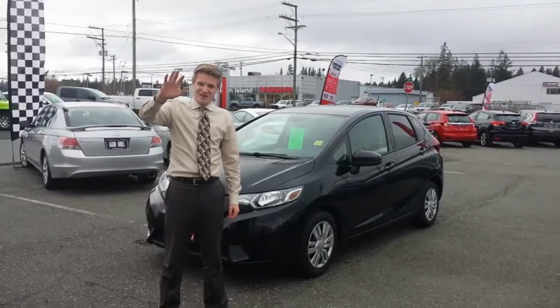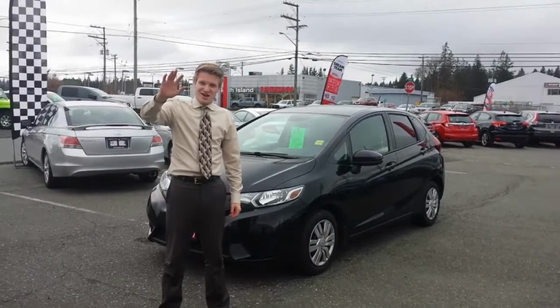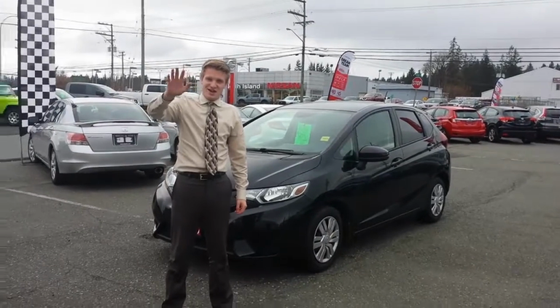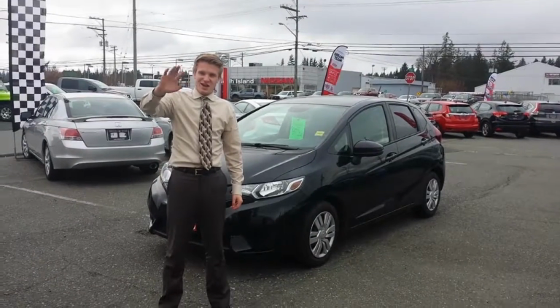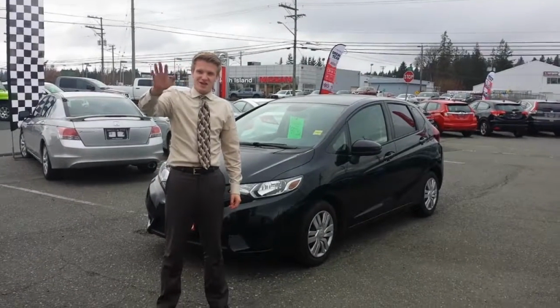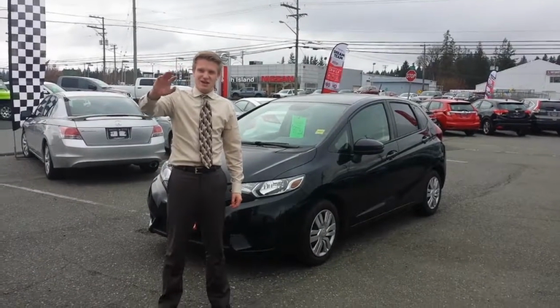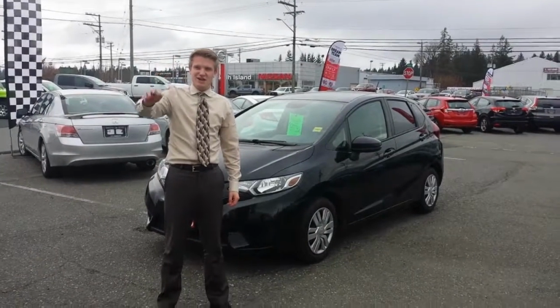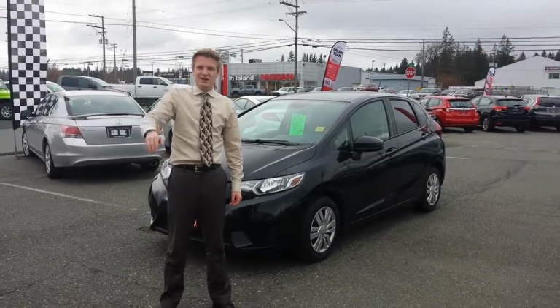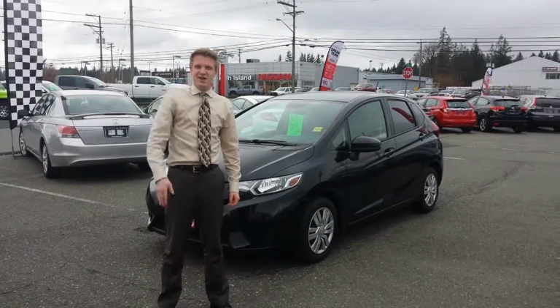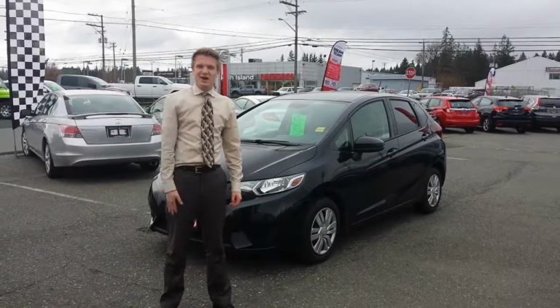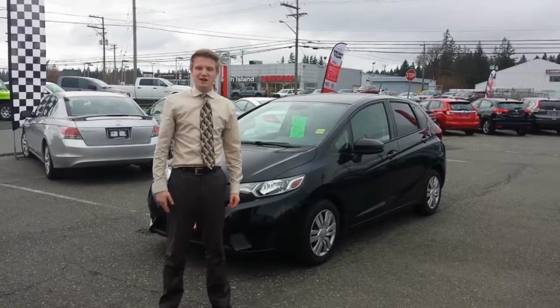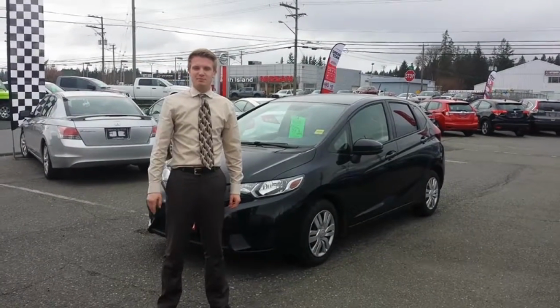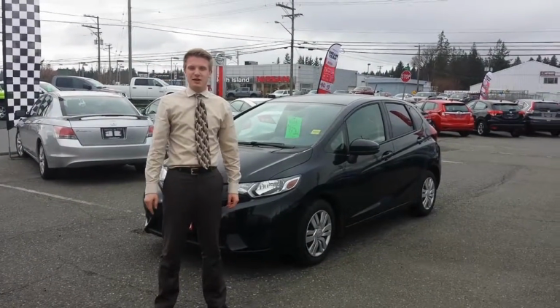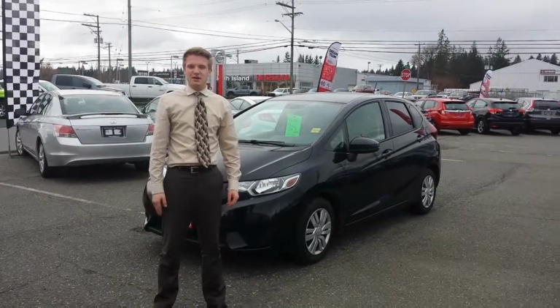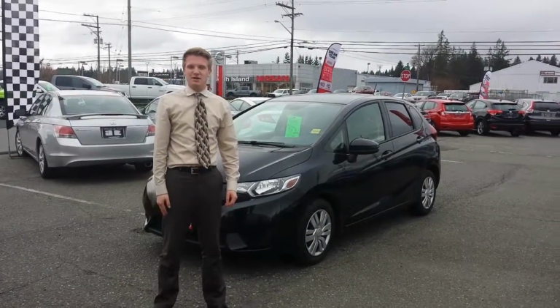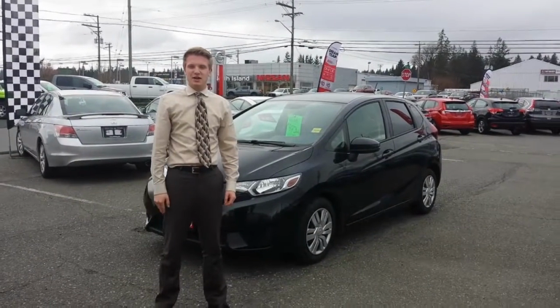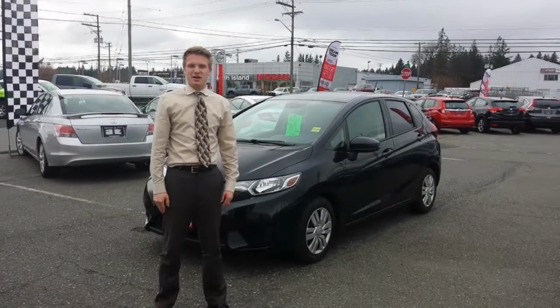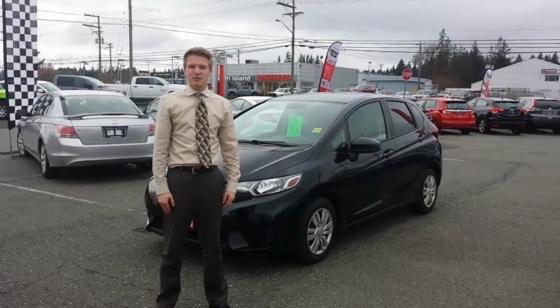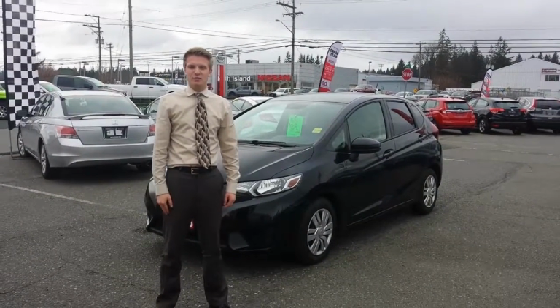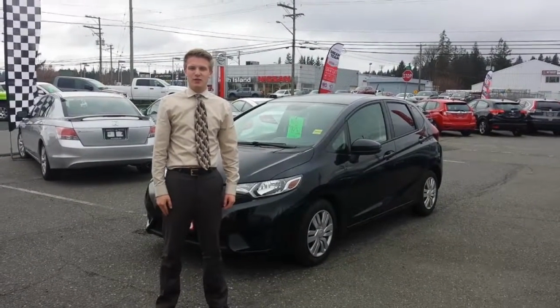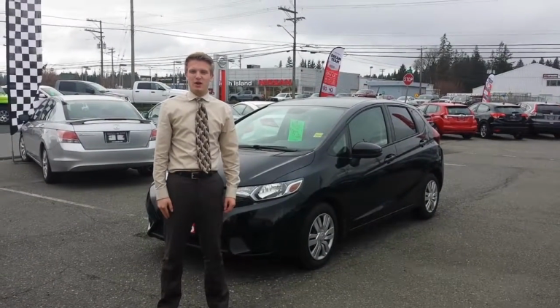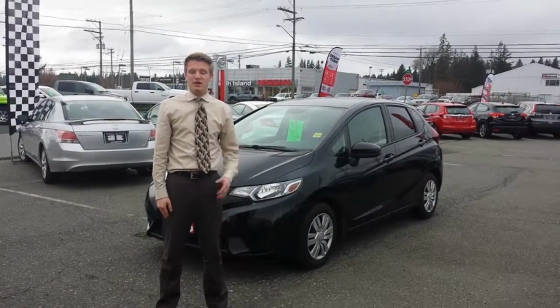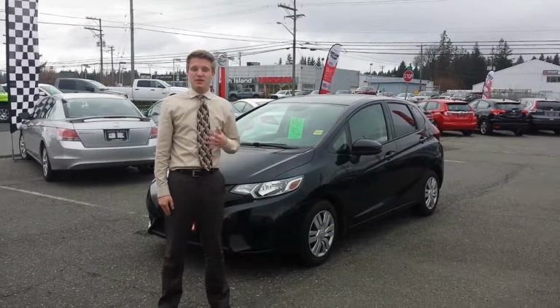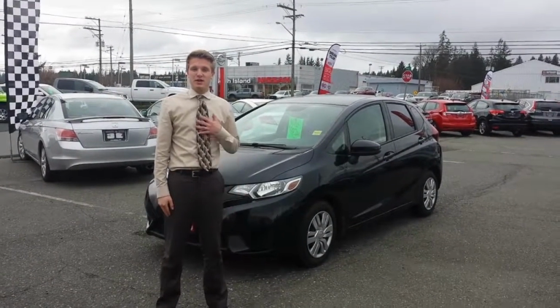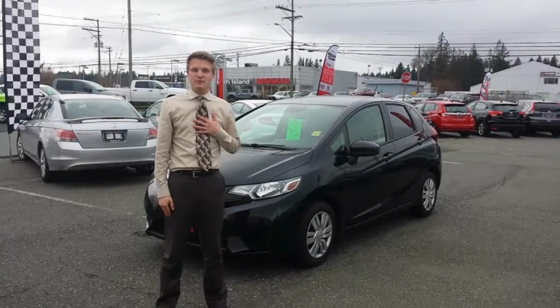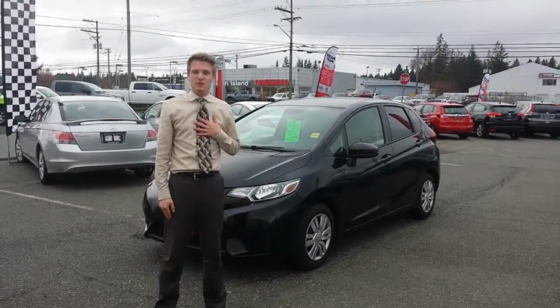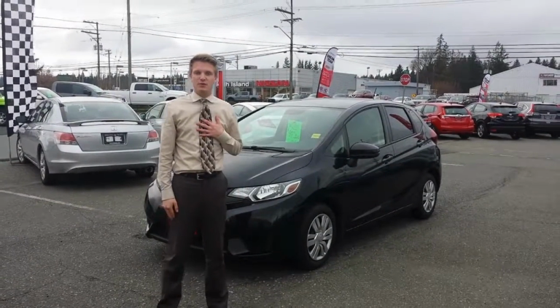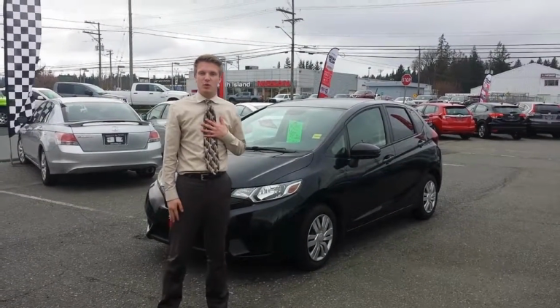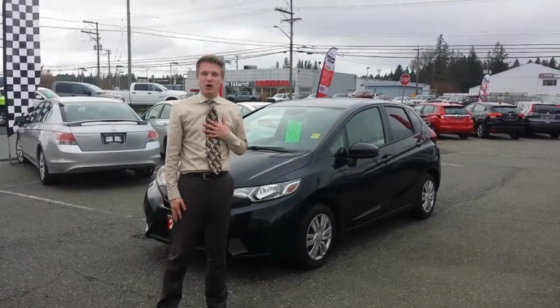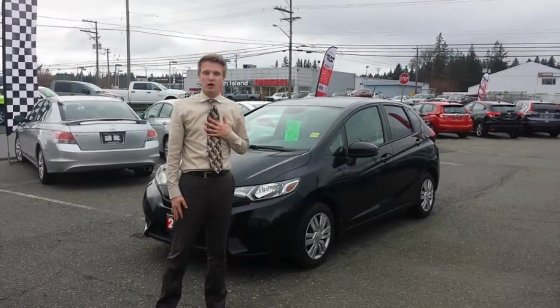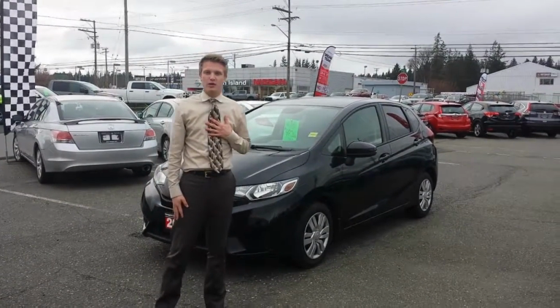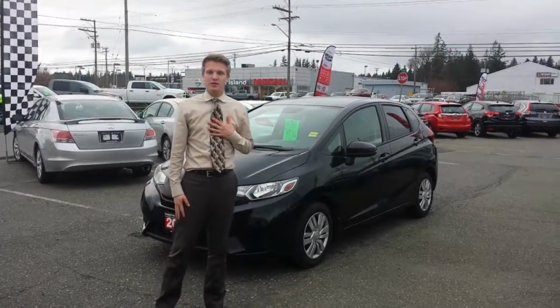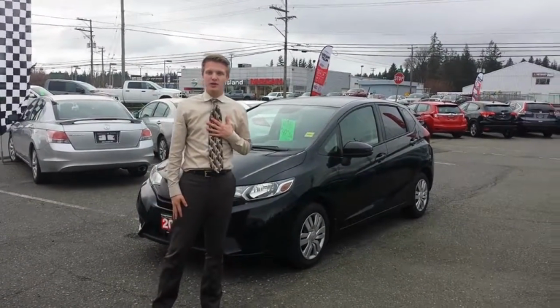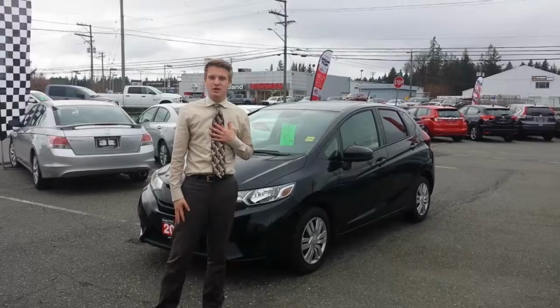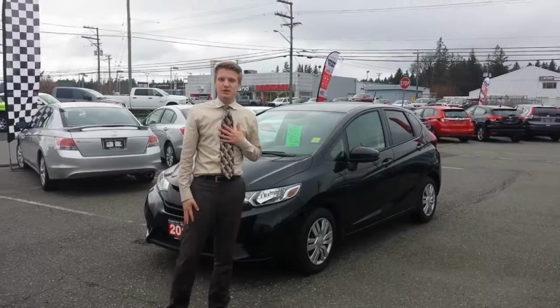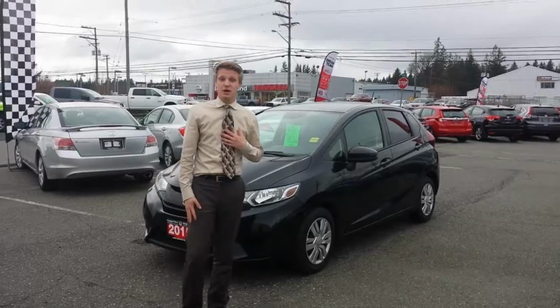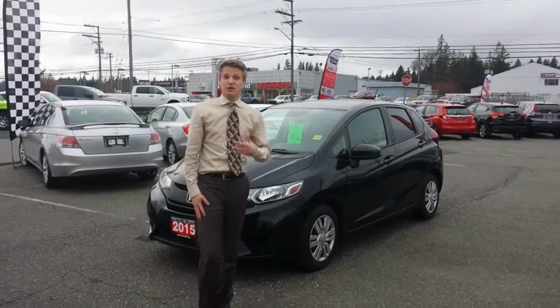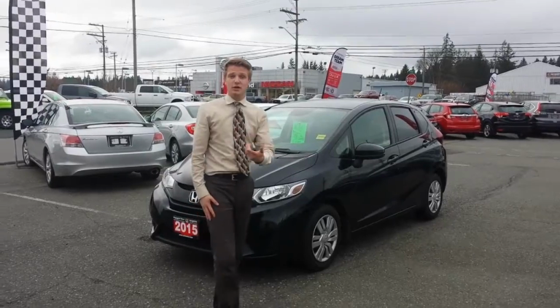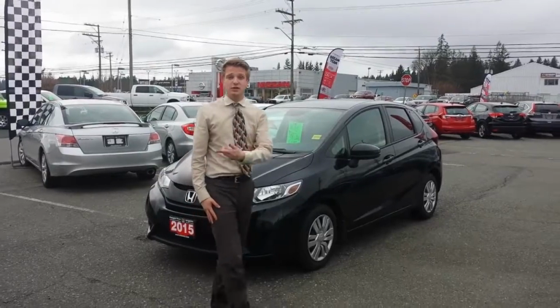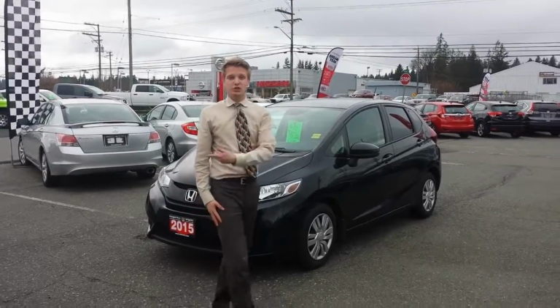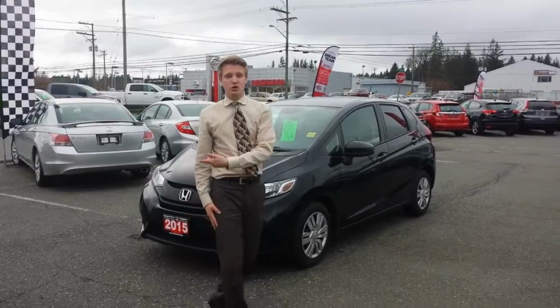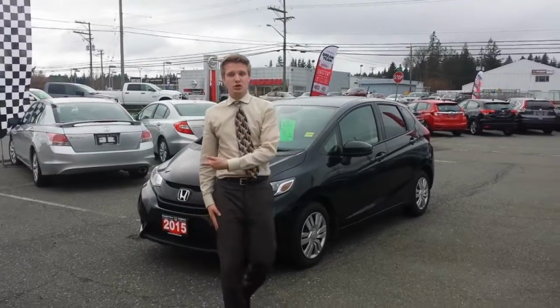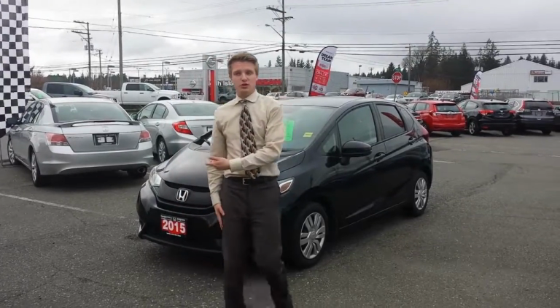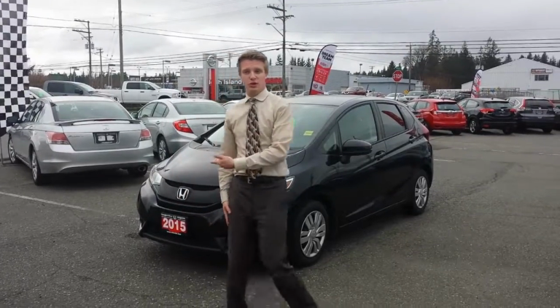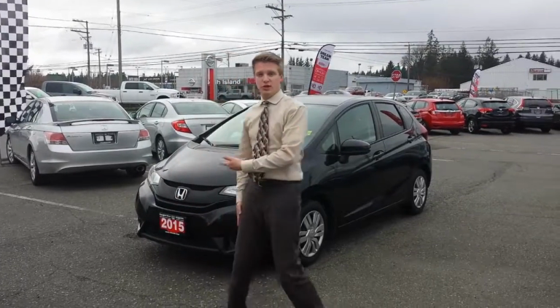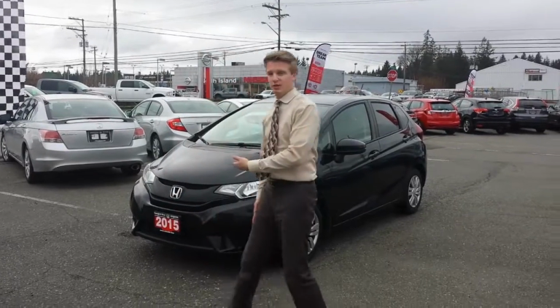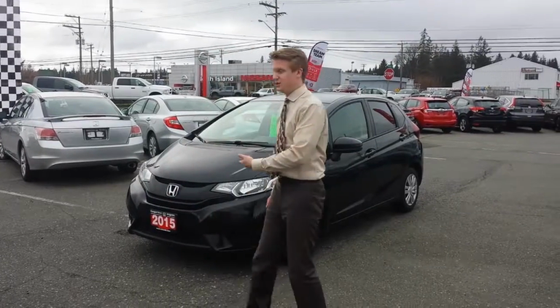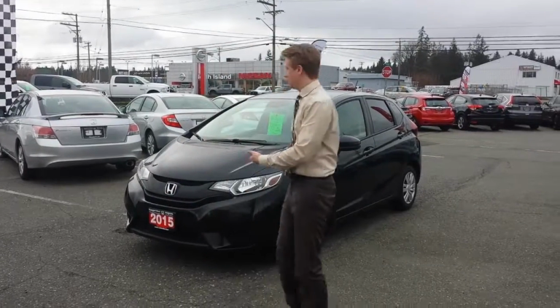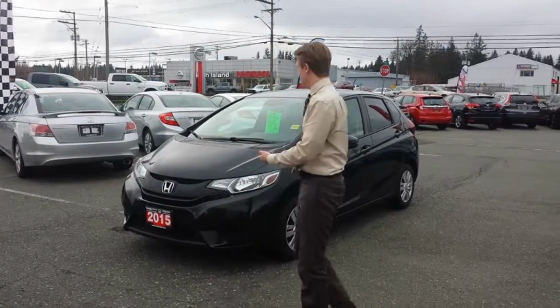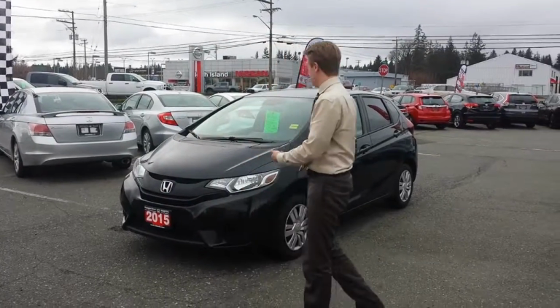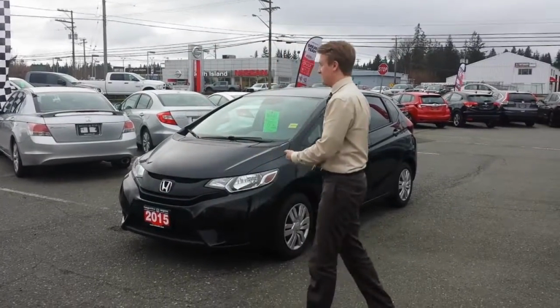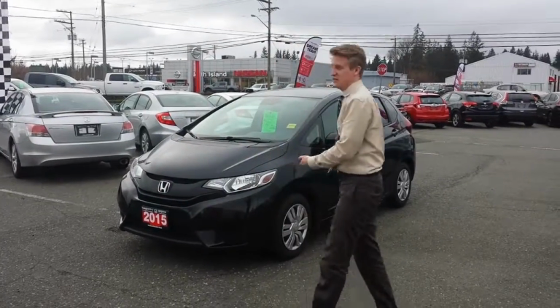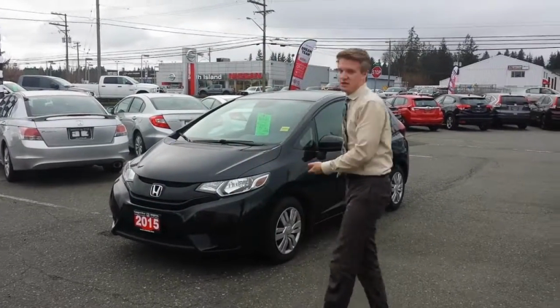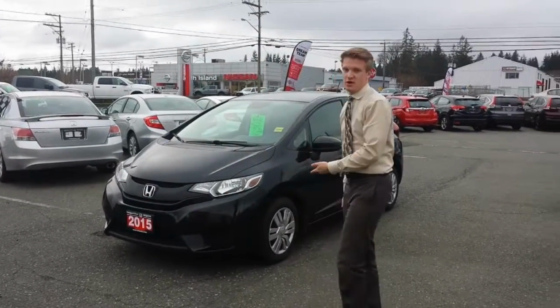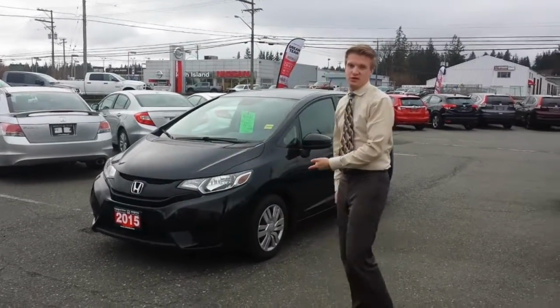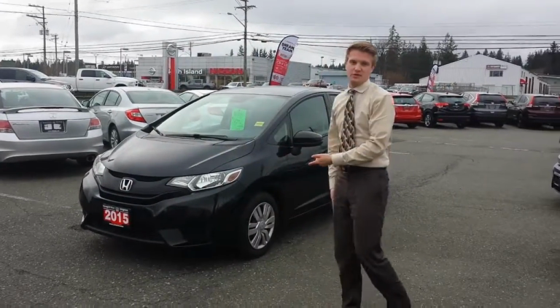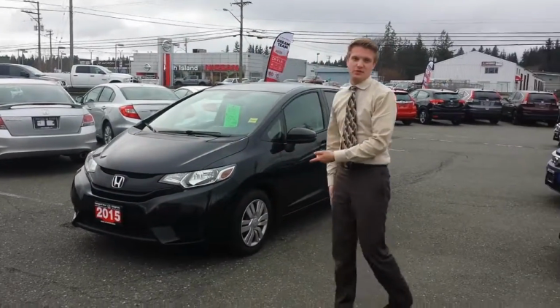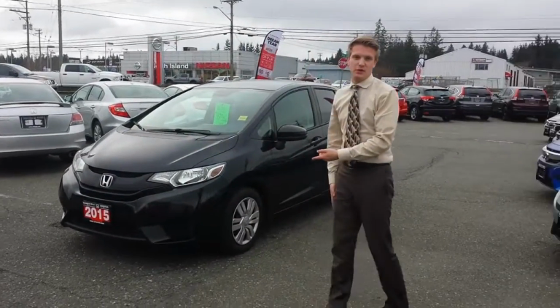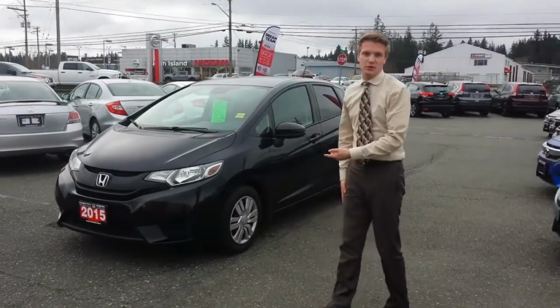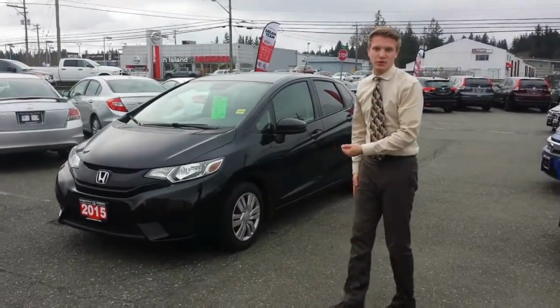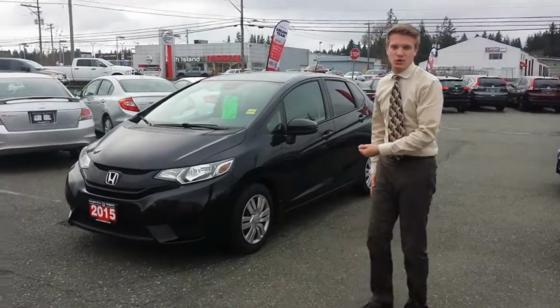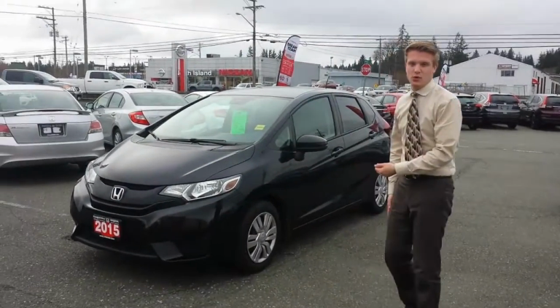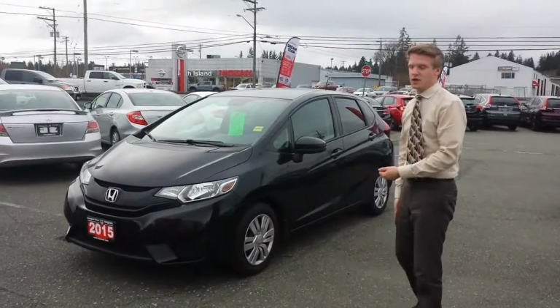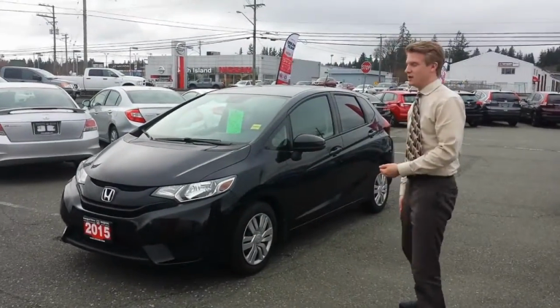Hey Kelly, it's Brandon here at Come Over Honda. Thank you for your inquiry with us. I thought I'd show you the 2015 Honda Fit real quick.